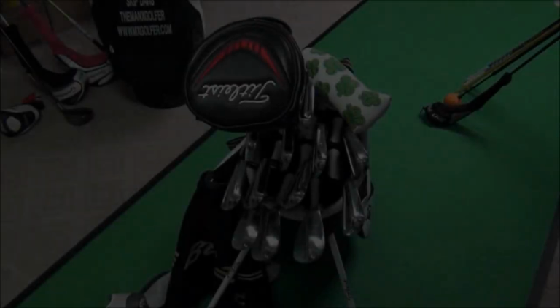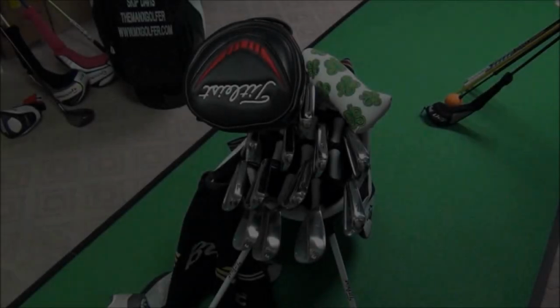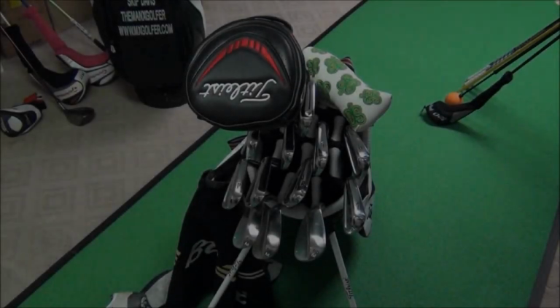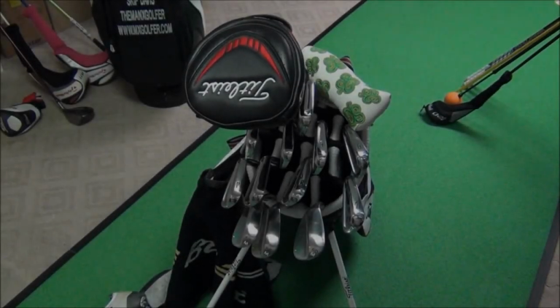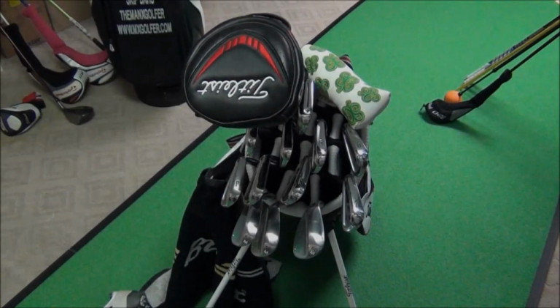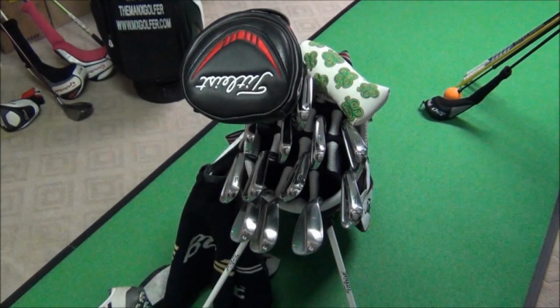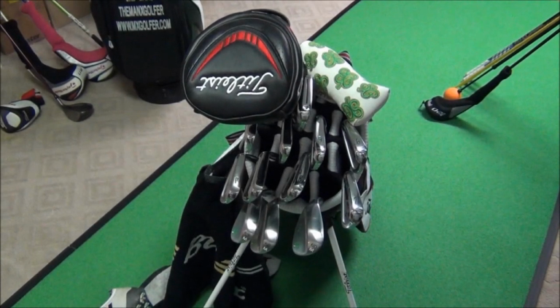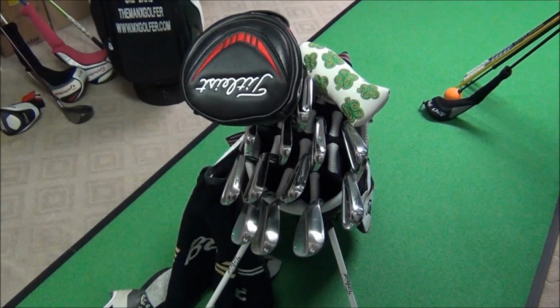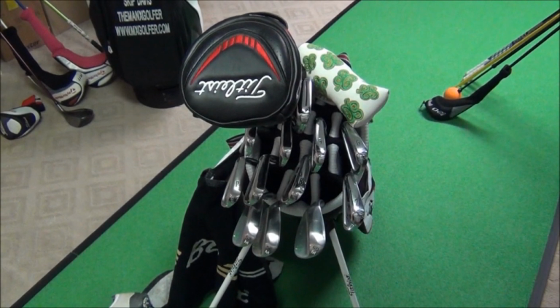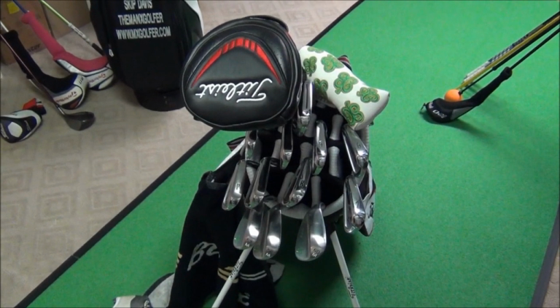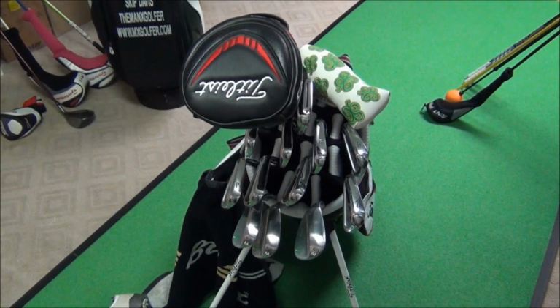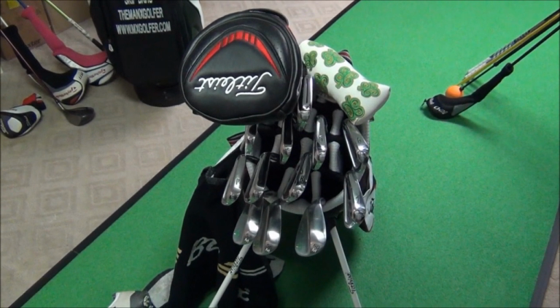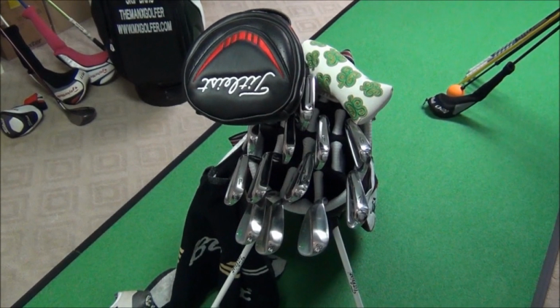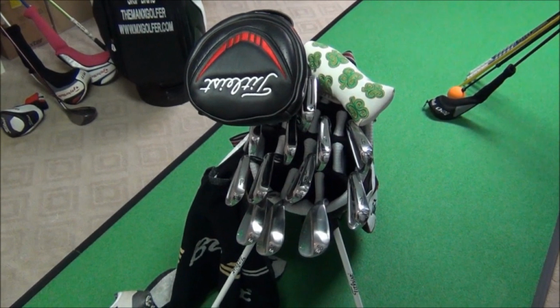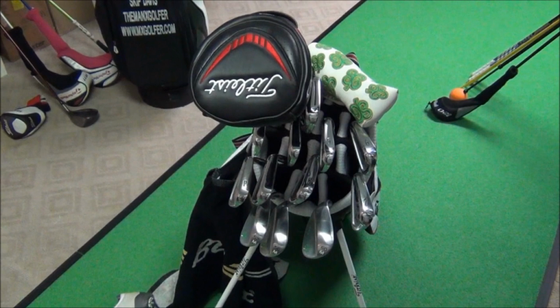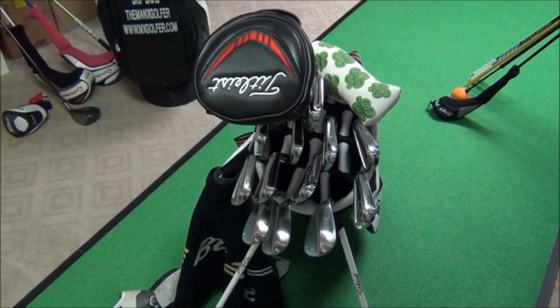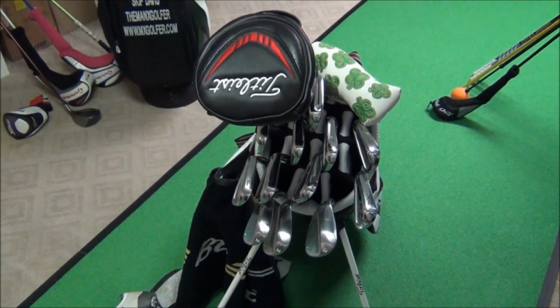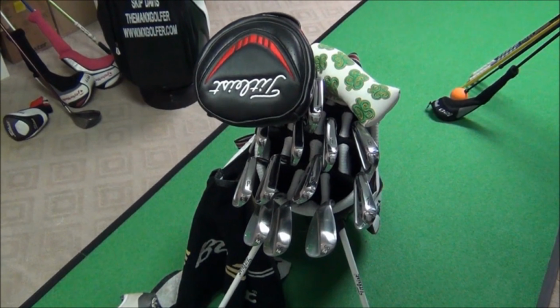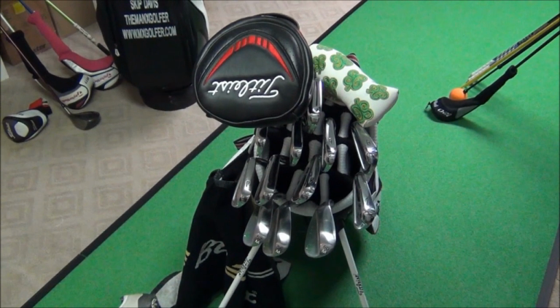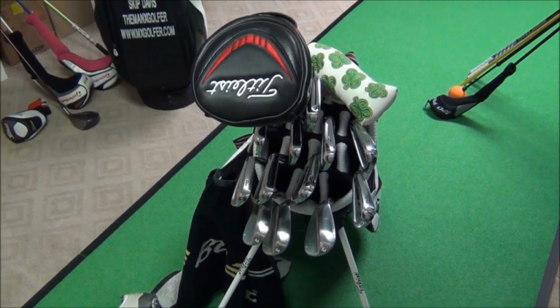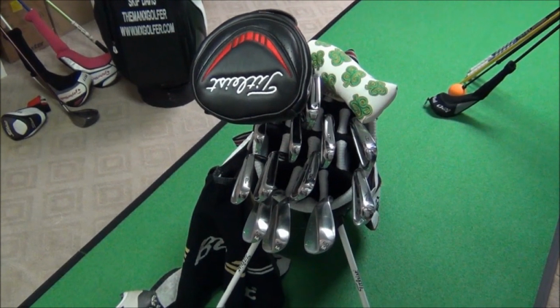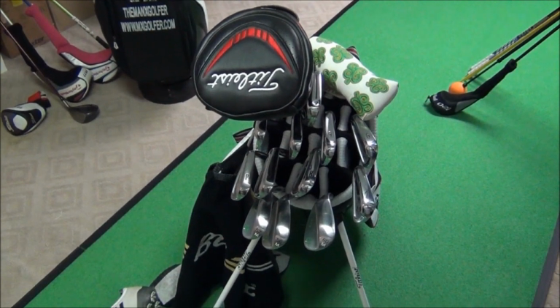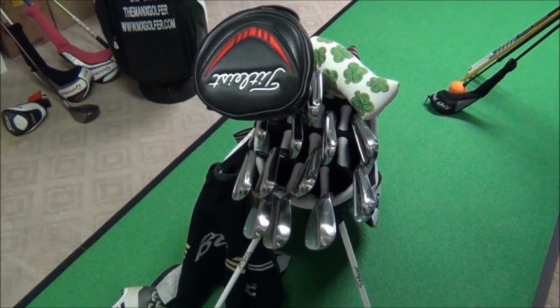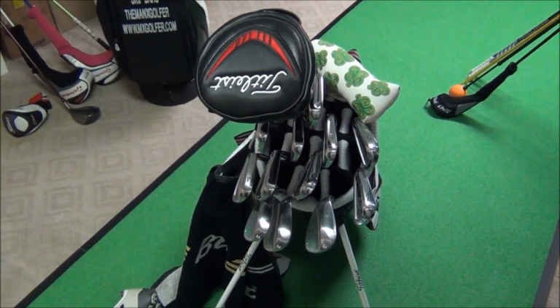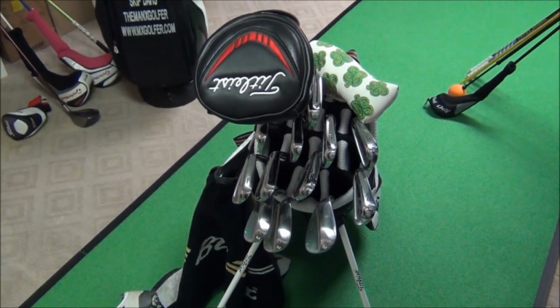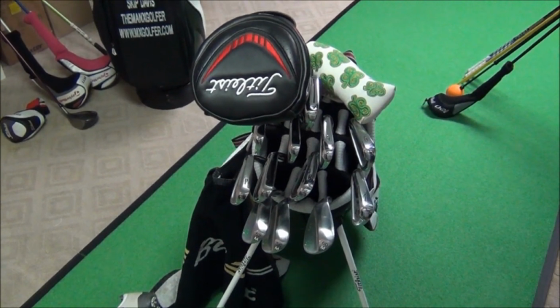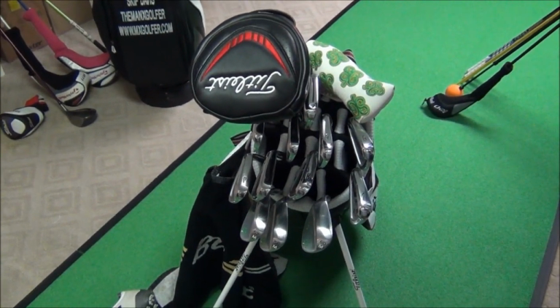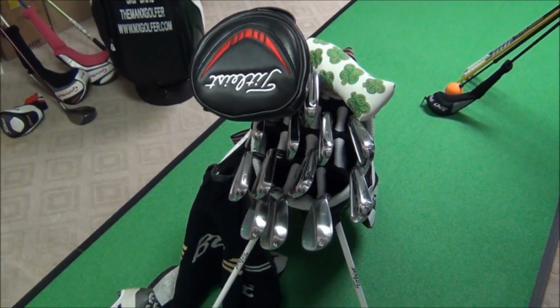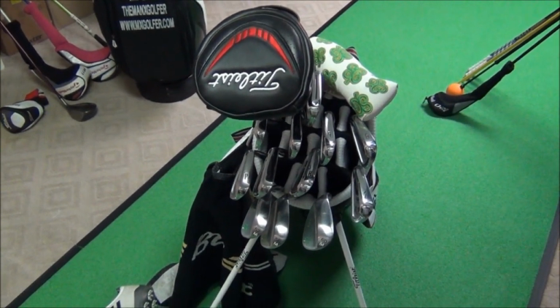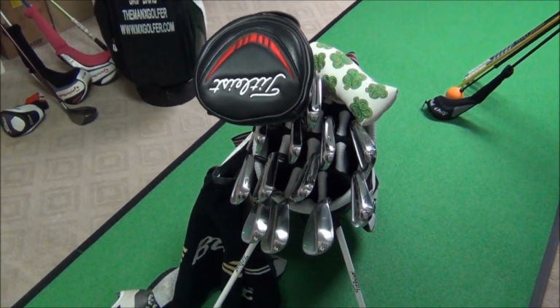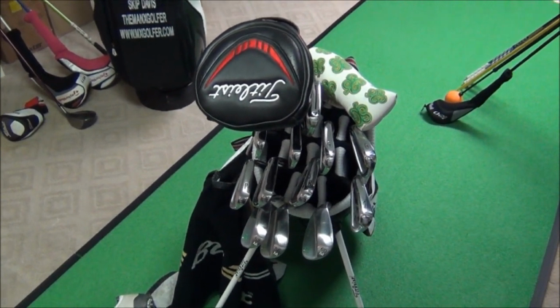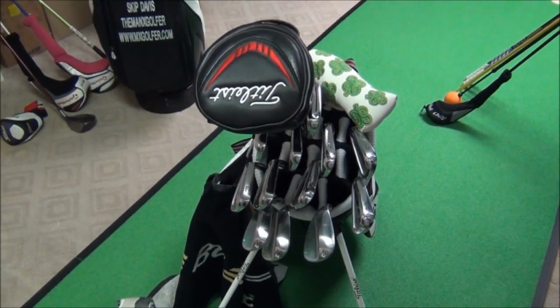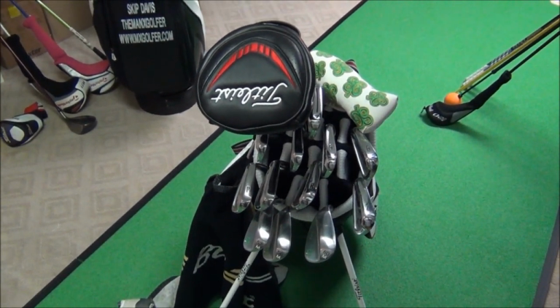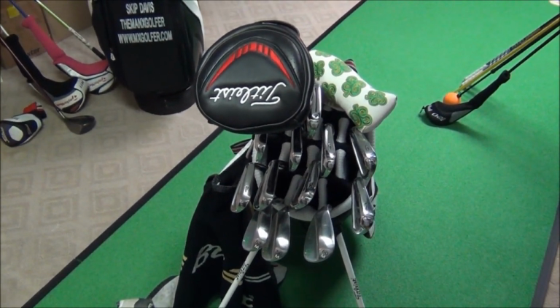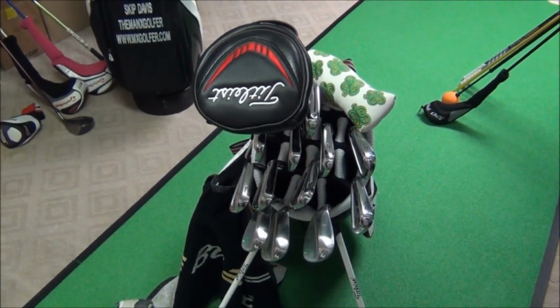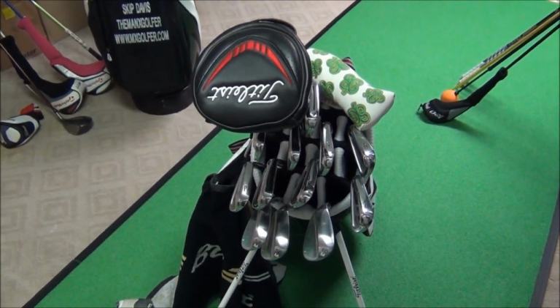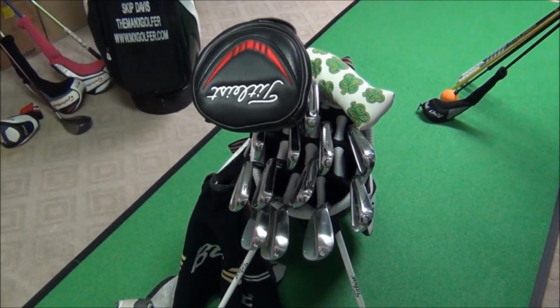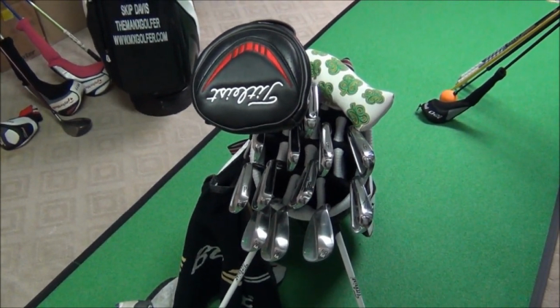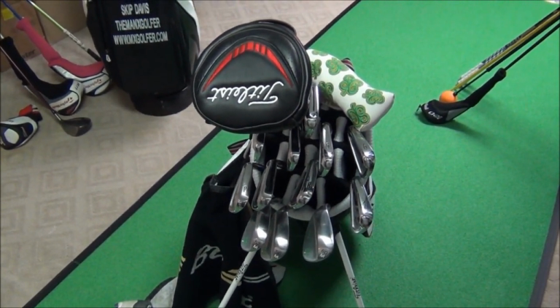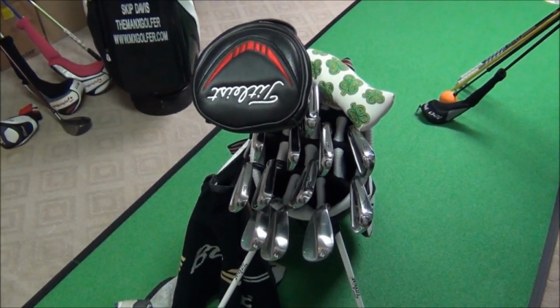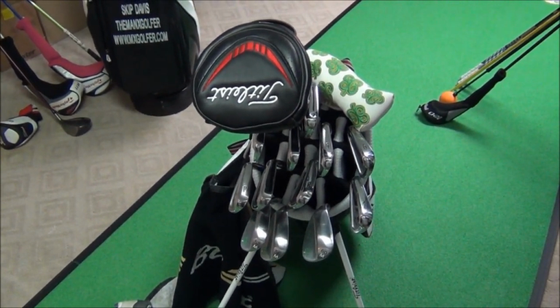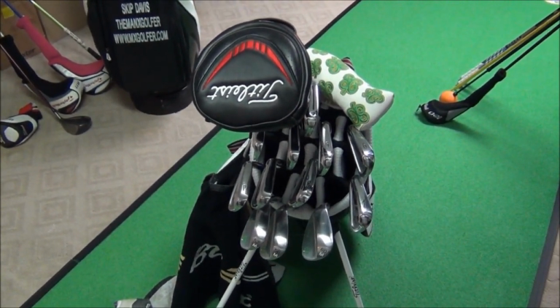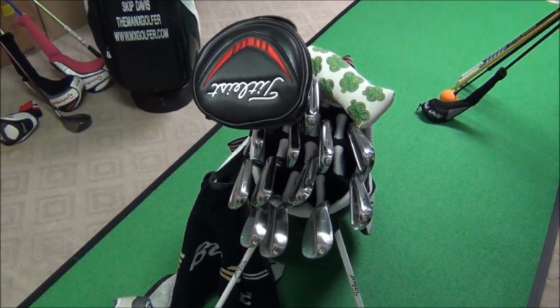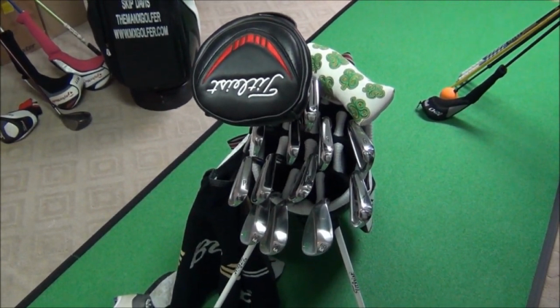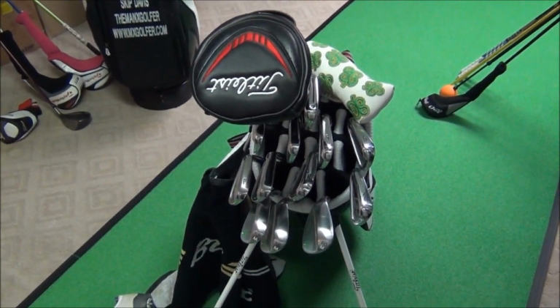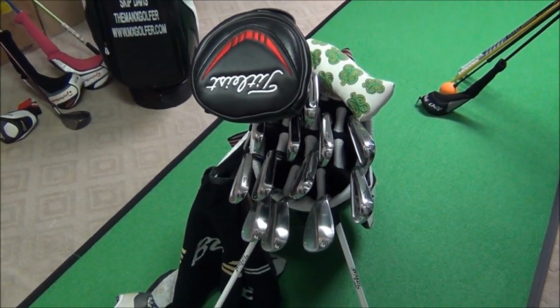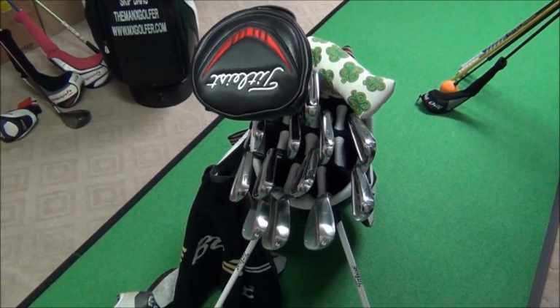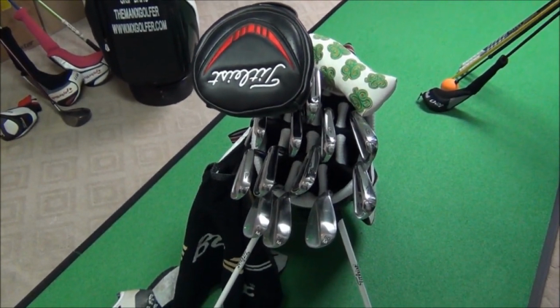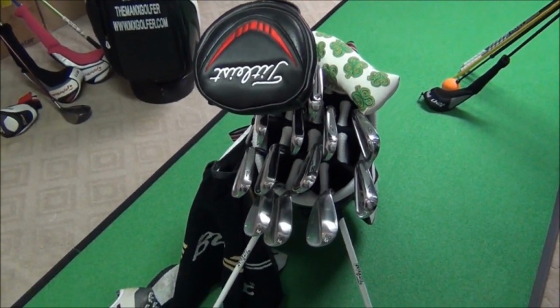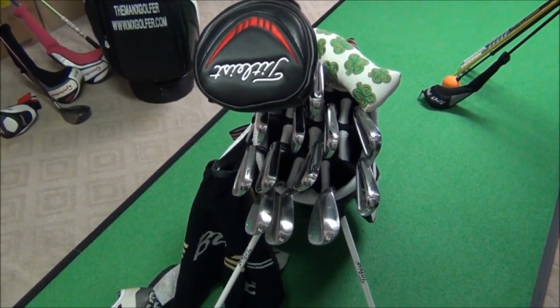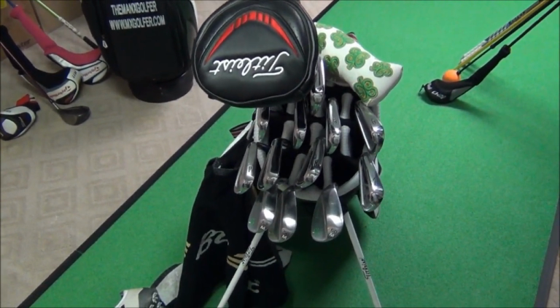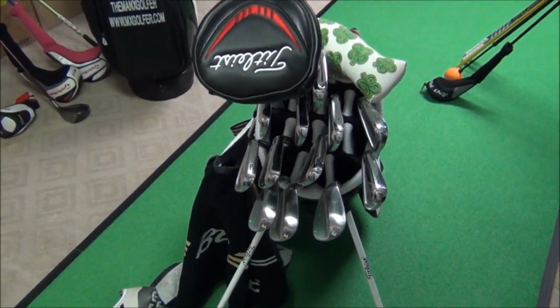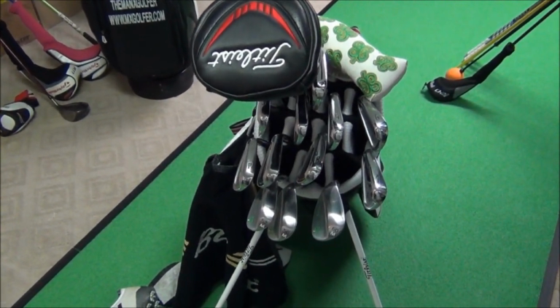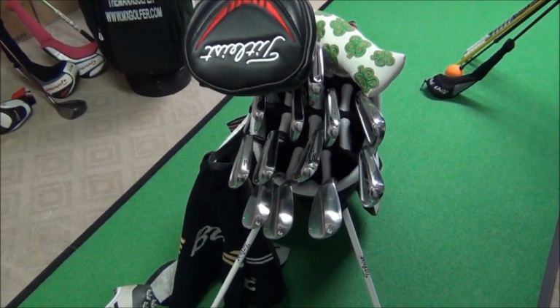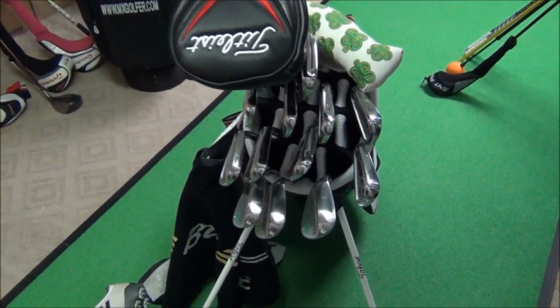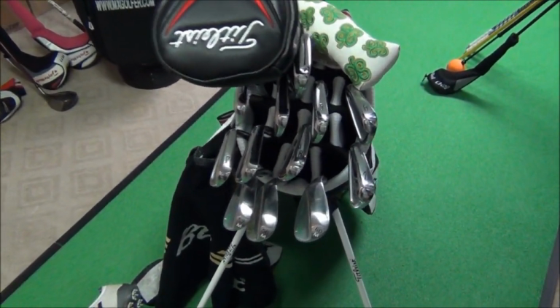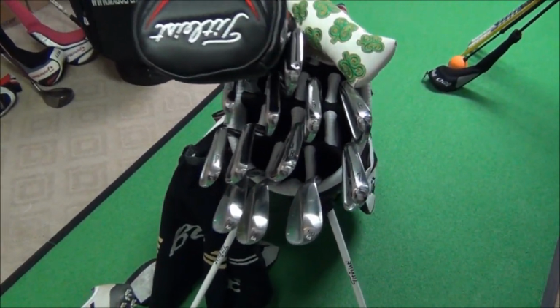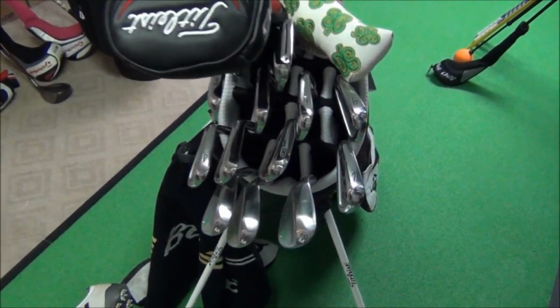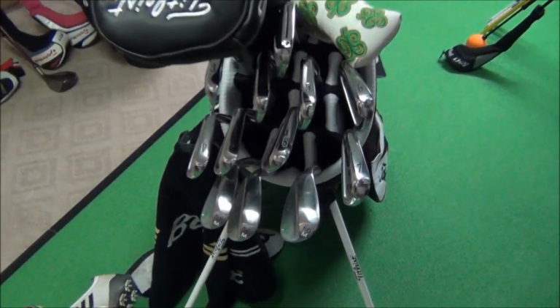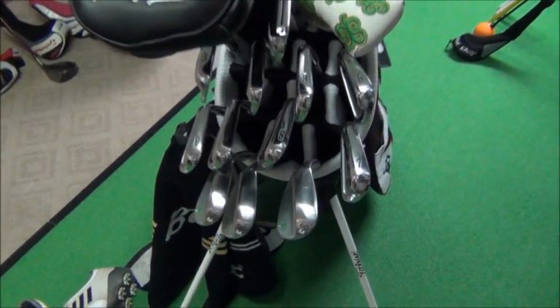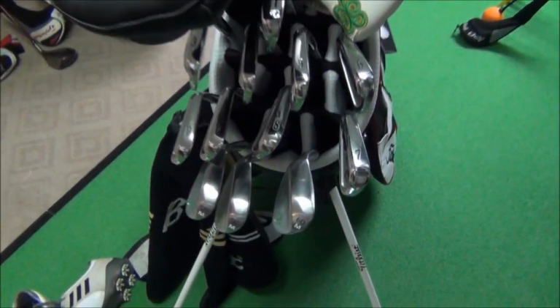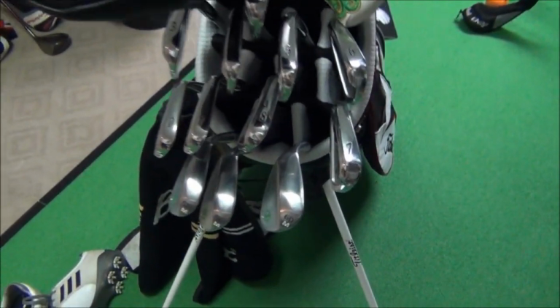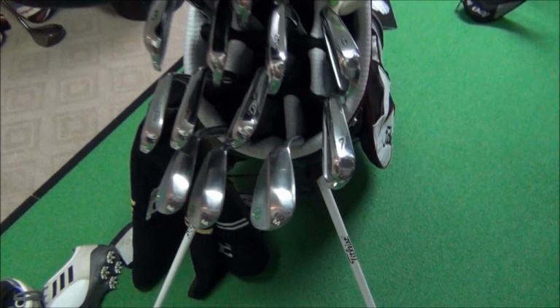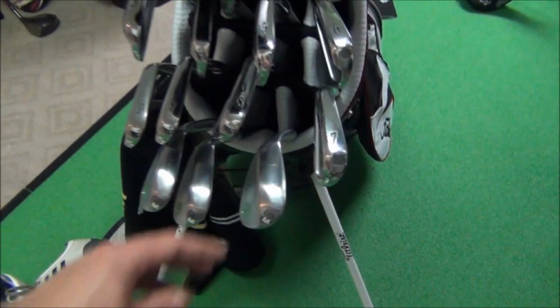Hey guys, Man X golfer, and today we're going to do the 2013 what's in the bag video. Let's start it up with the wedges.